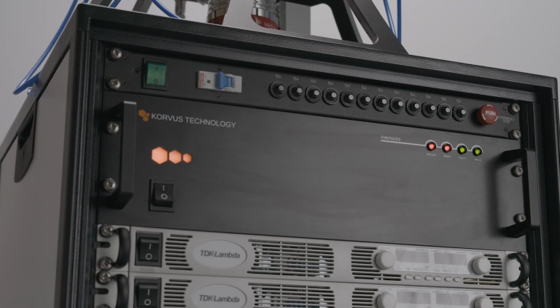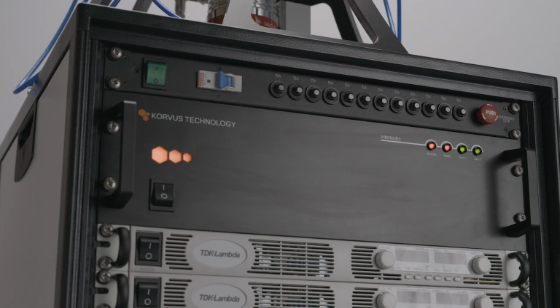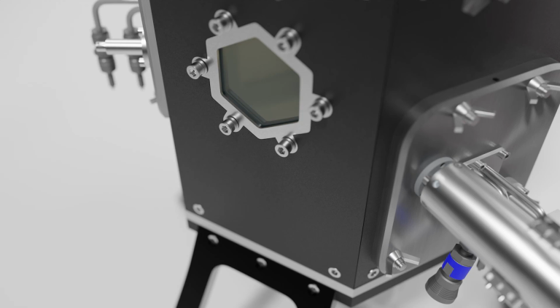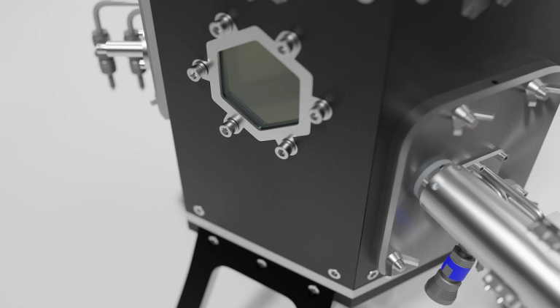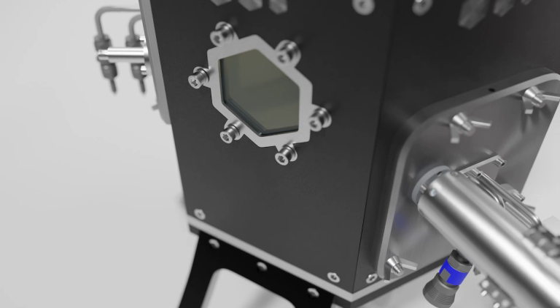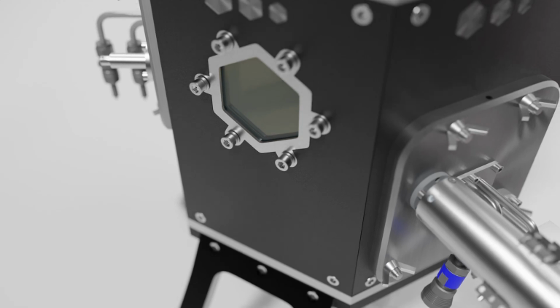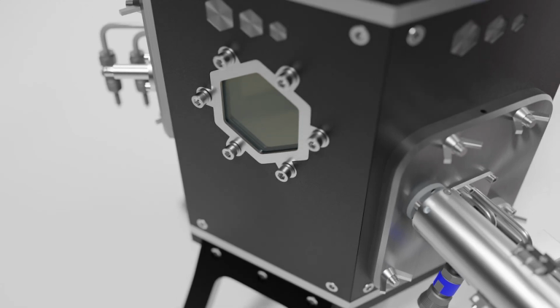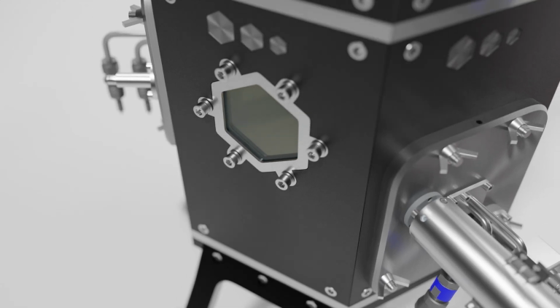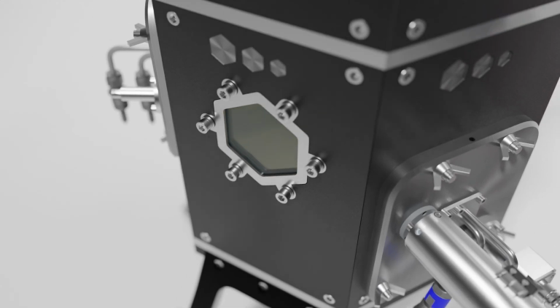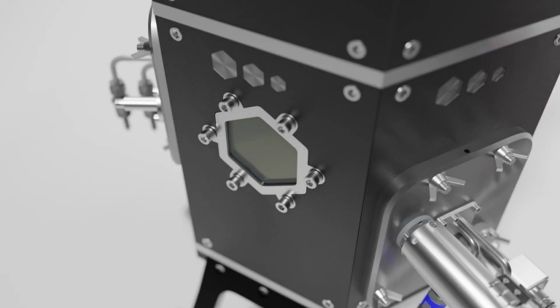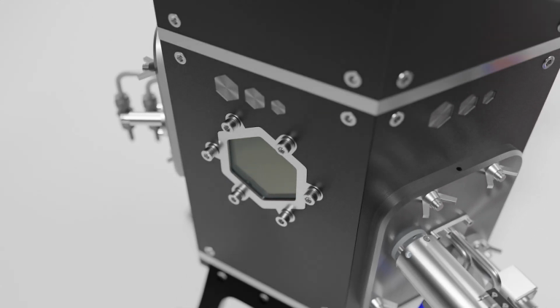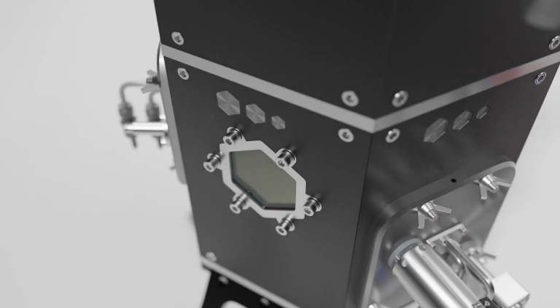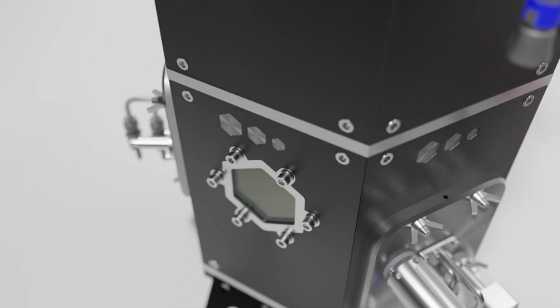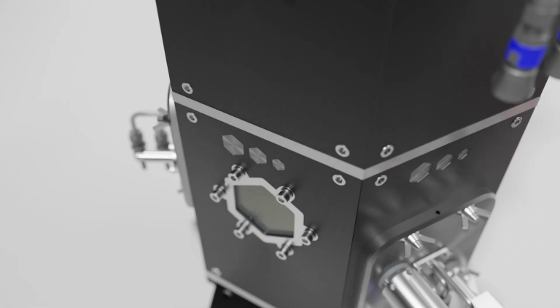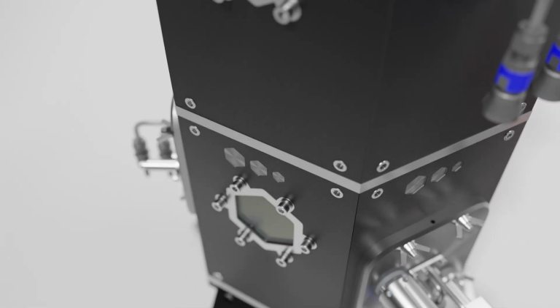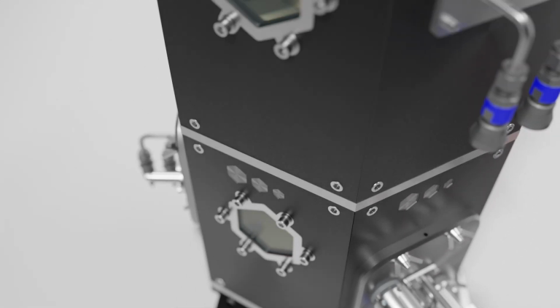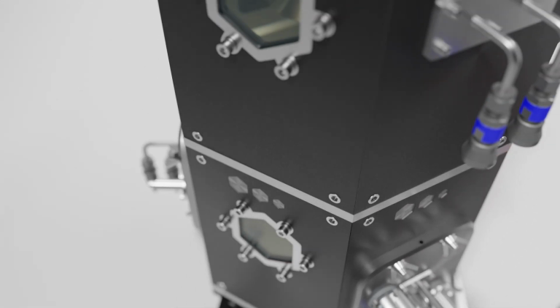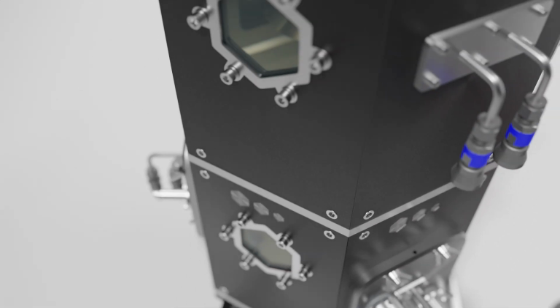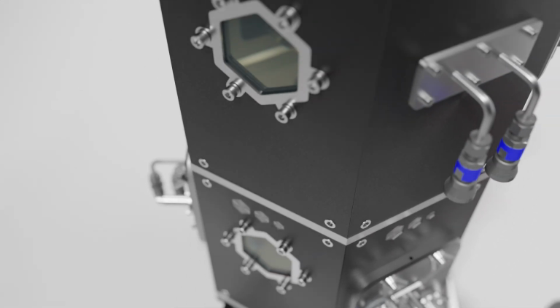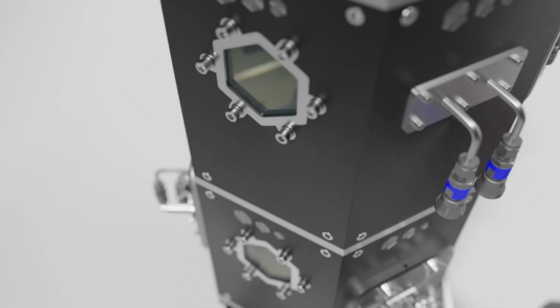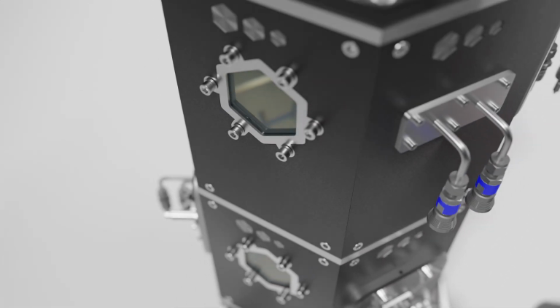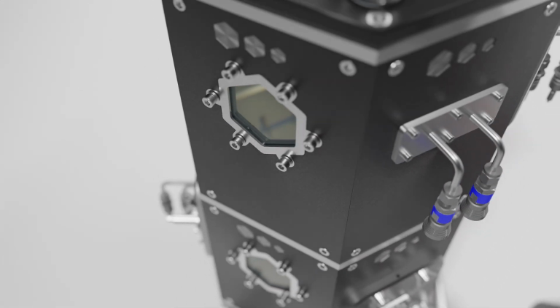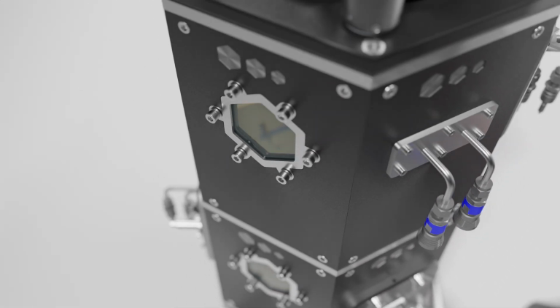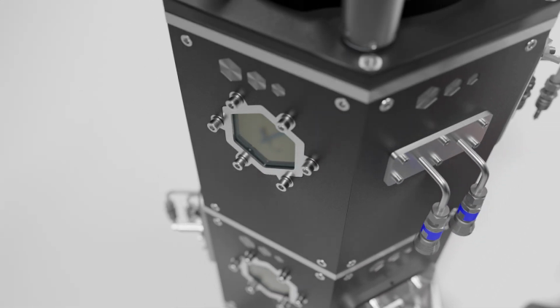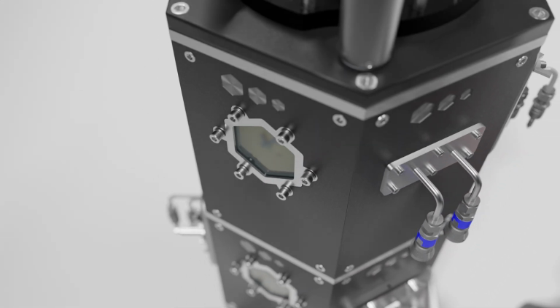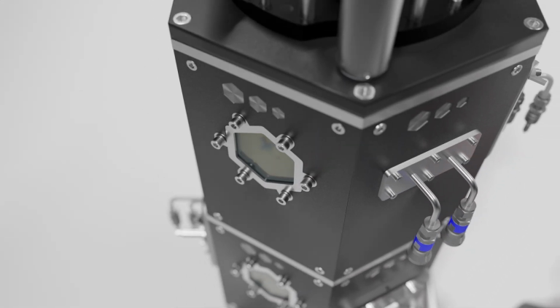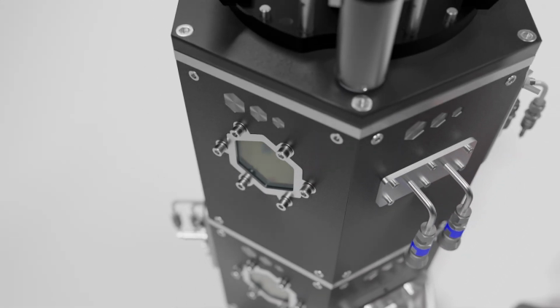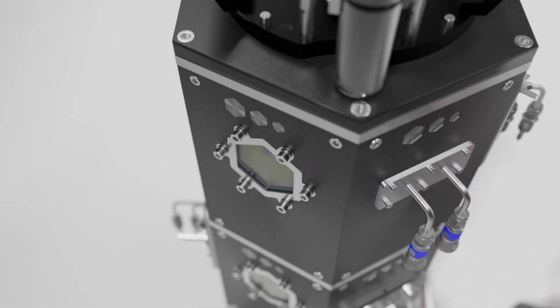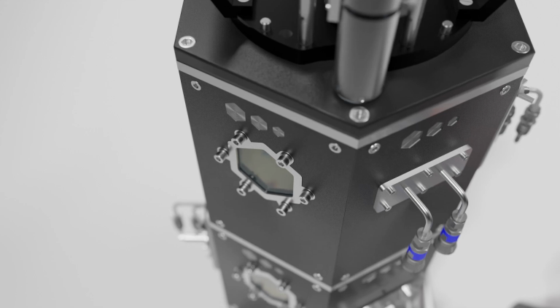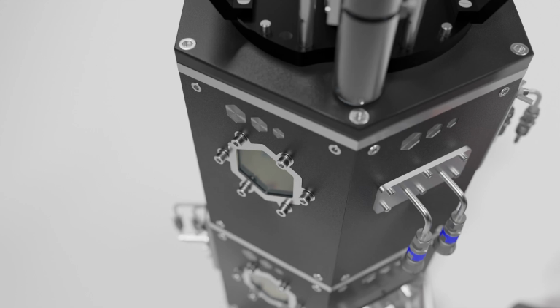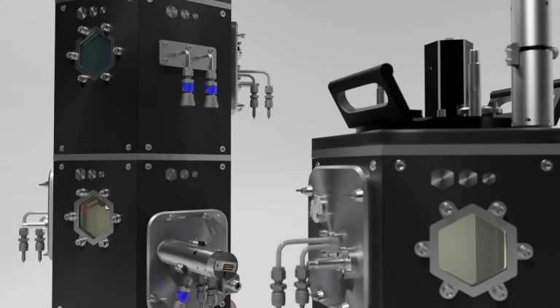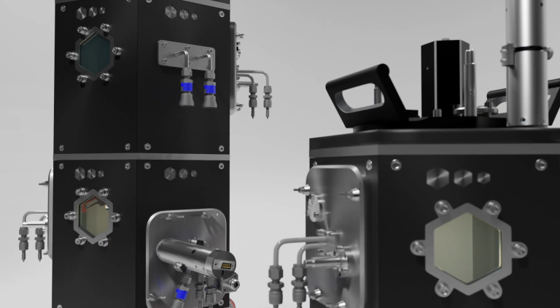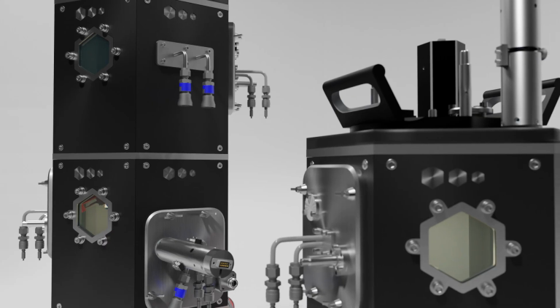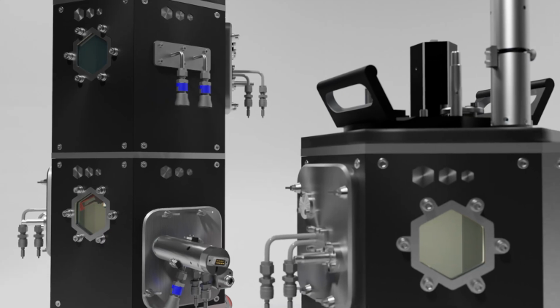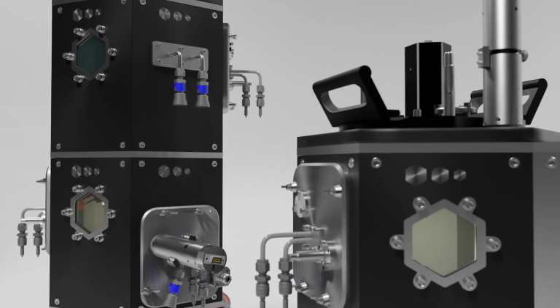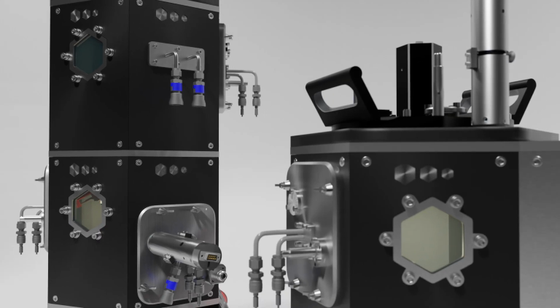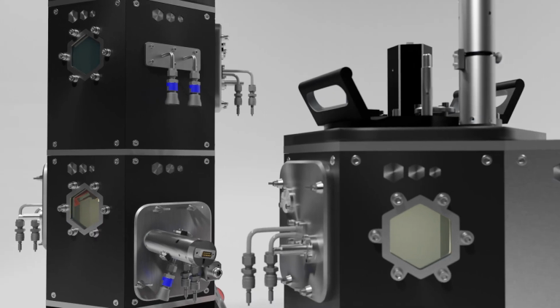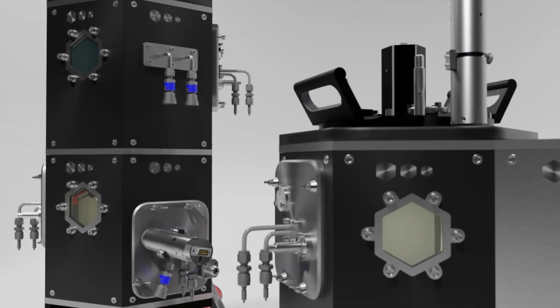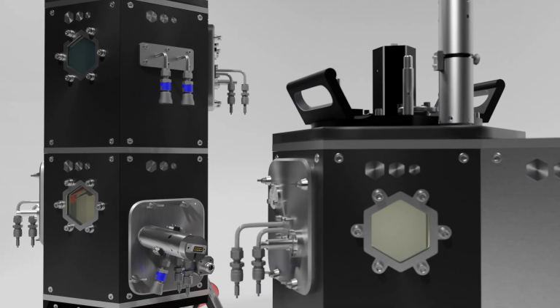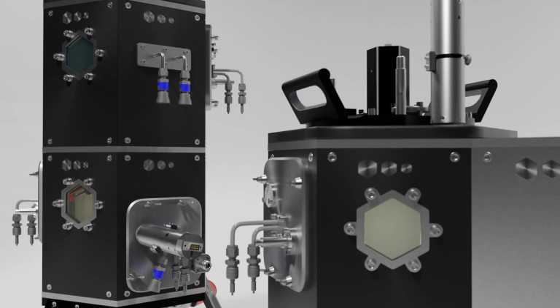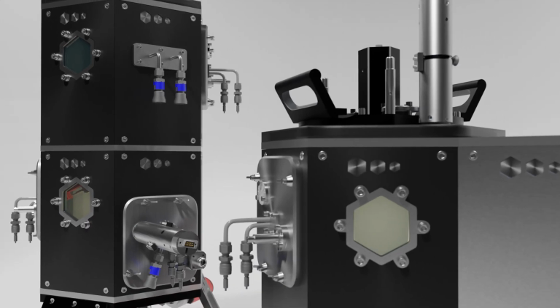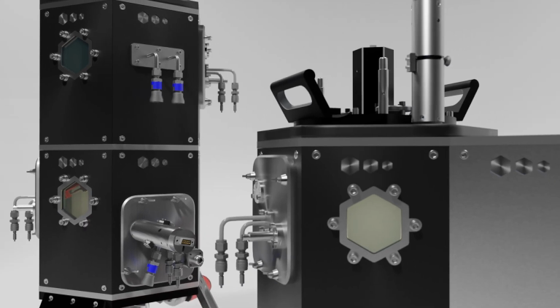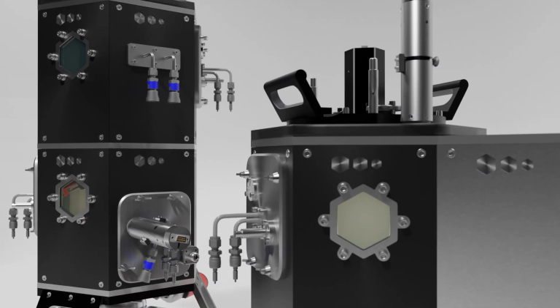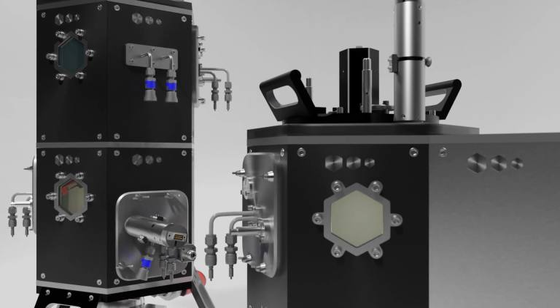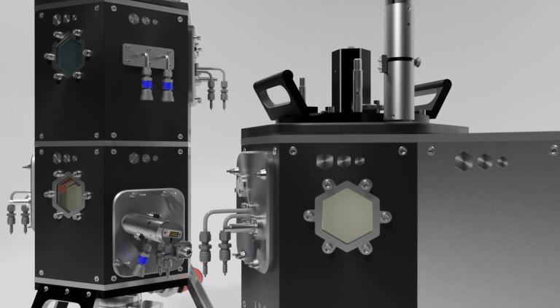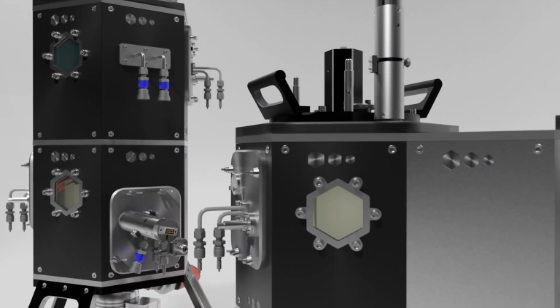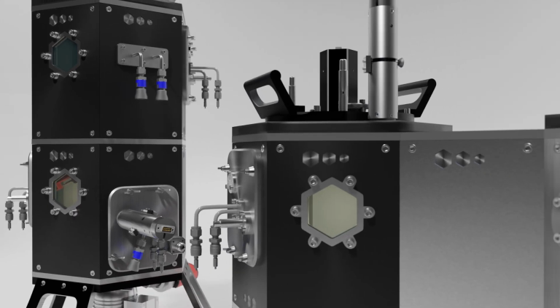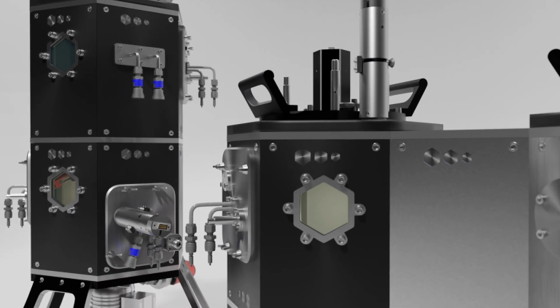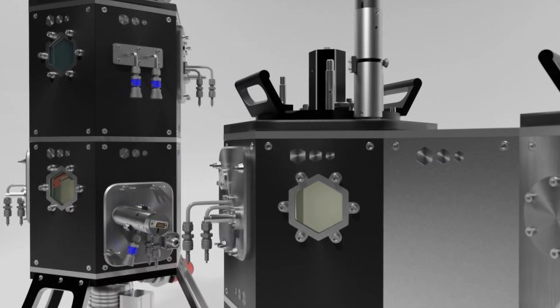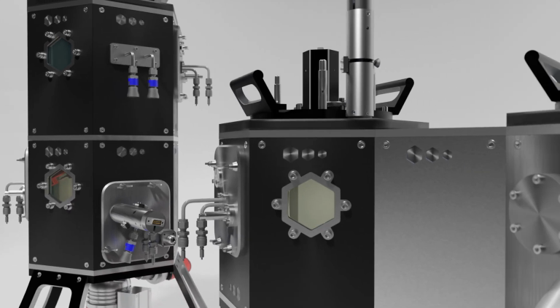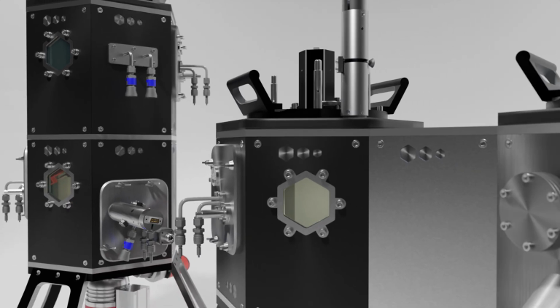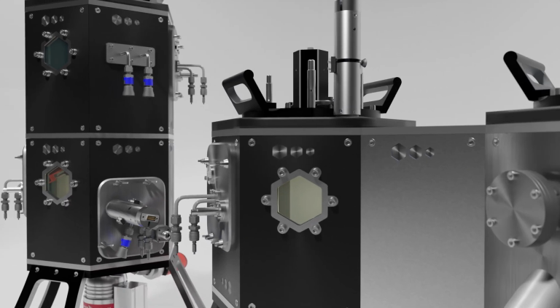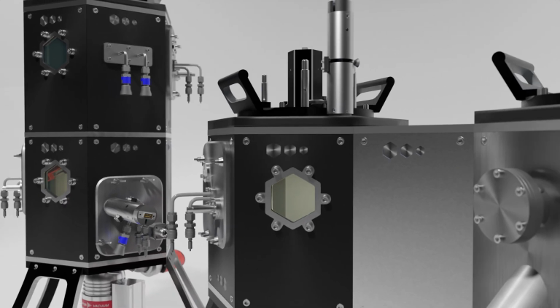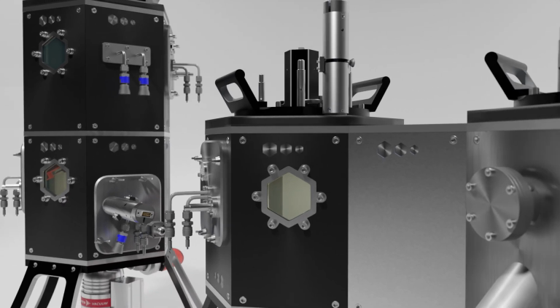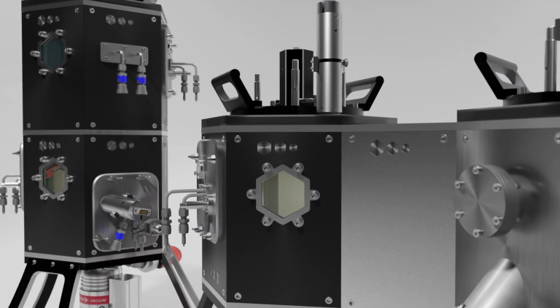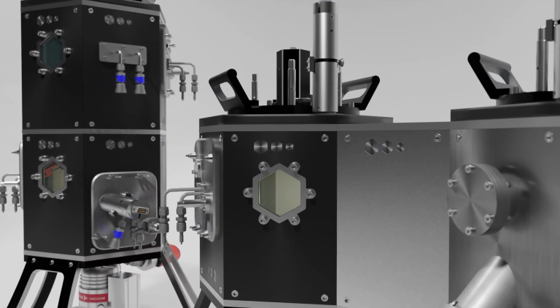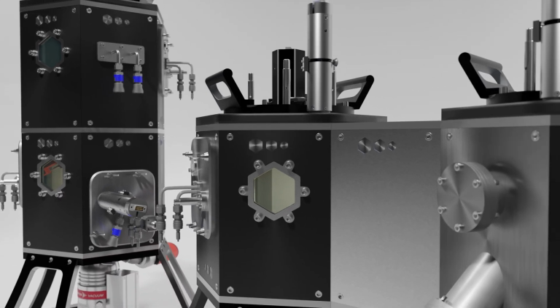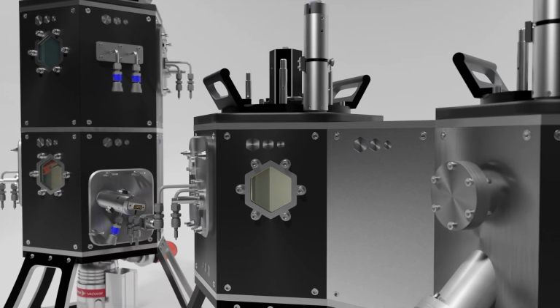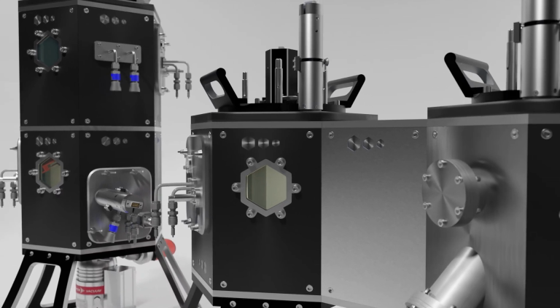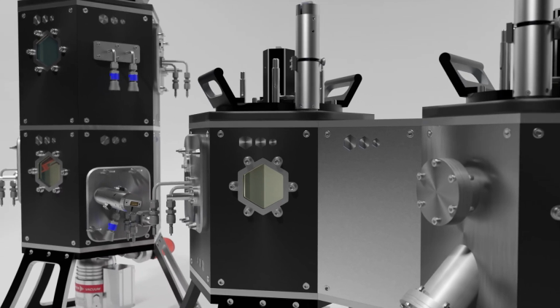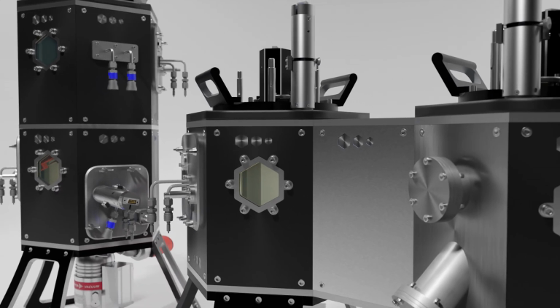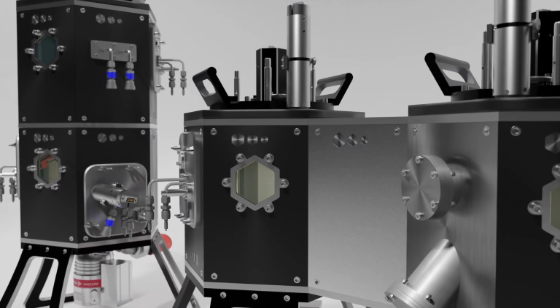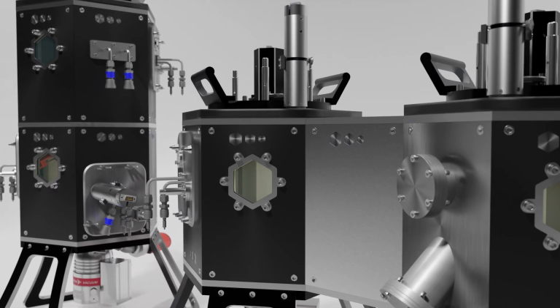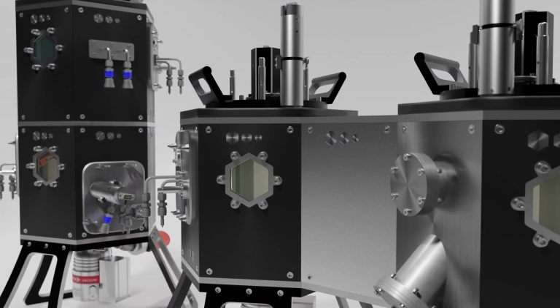Their modularity means that they can be clustered or stacked into larger configurations. Third party instruments can also be added.